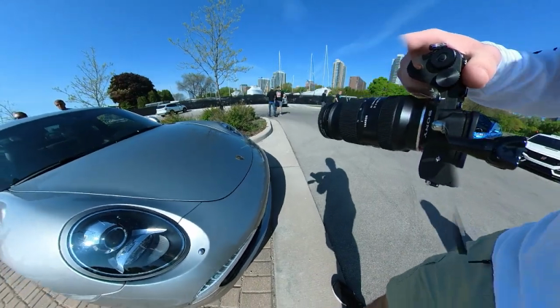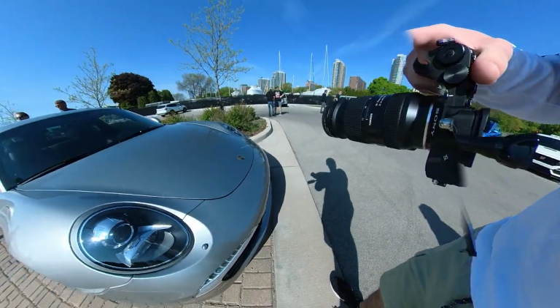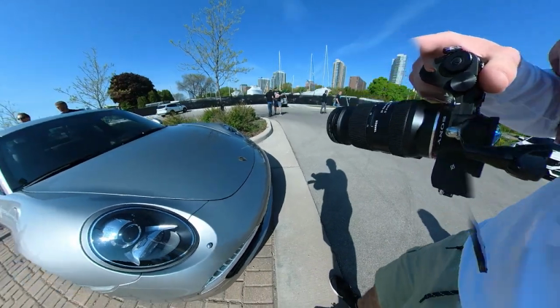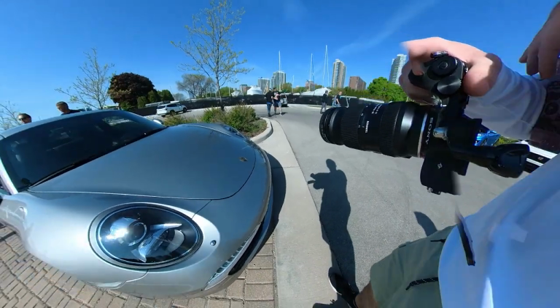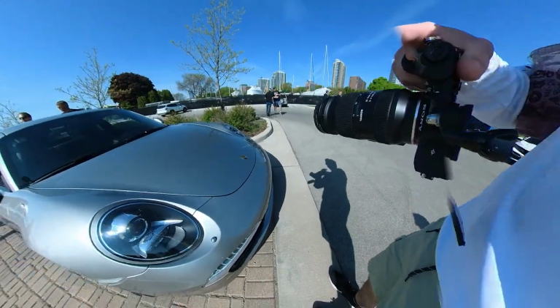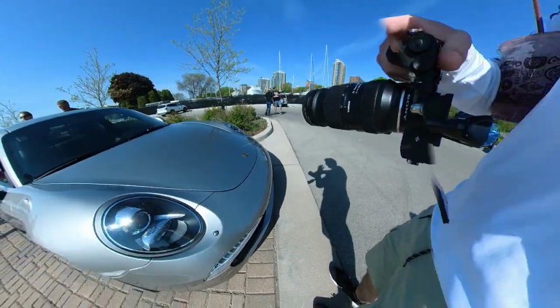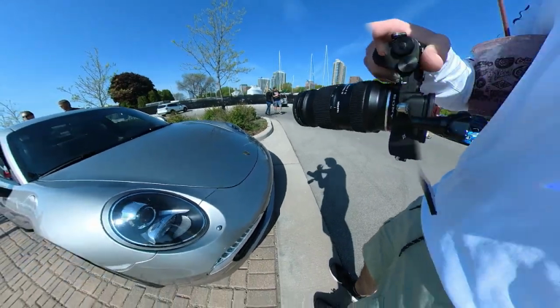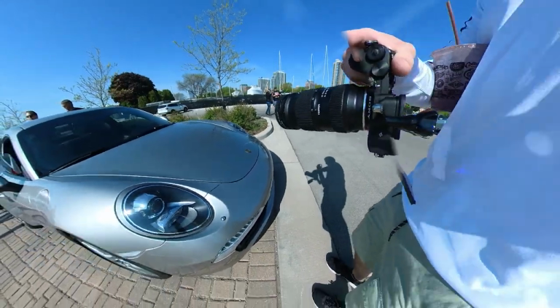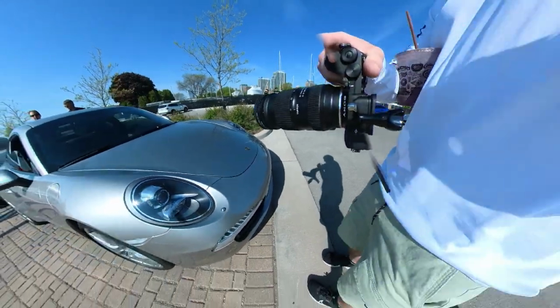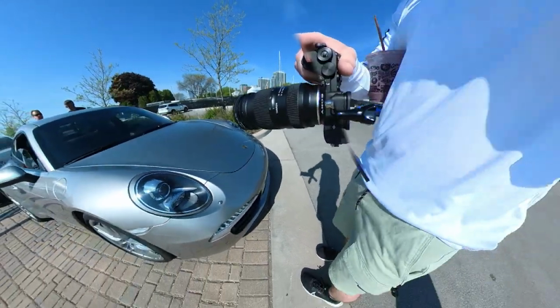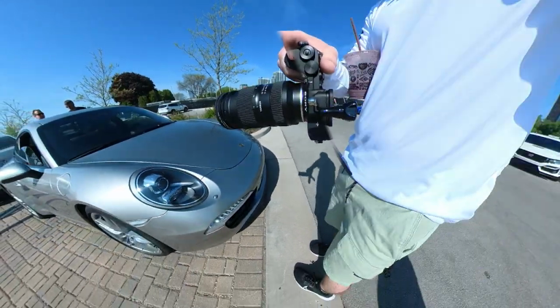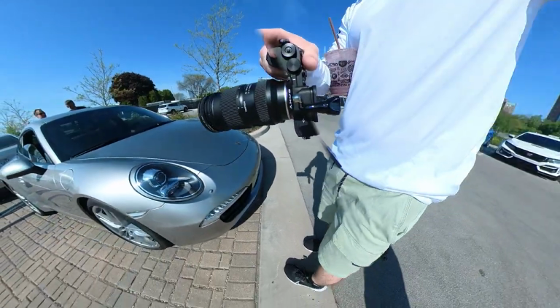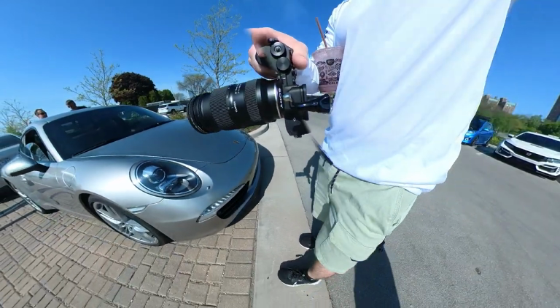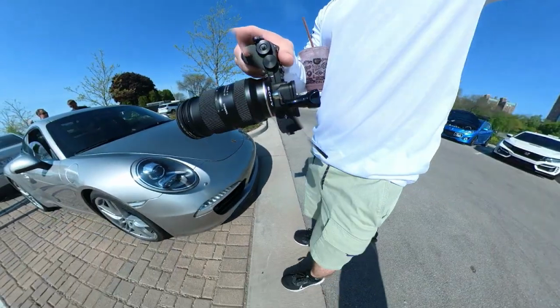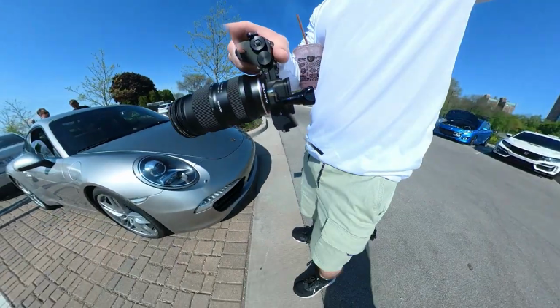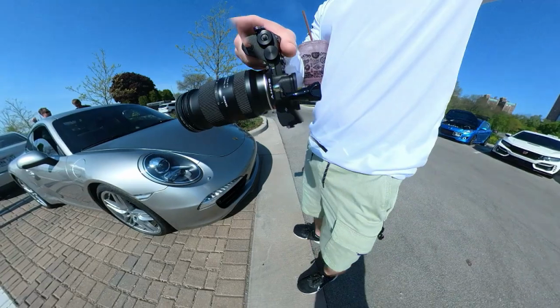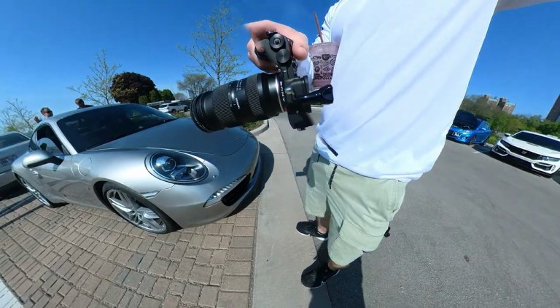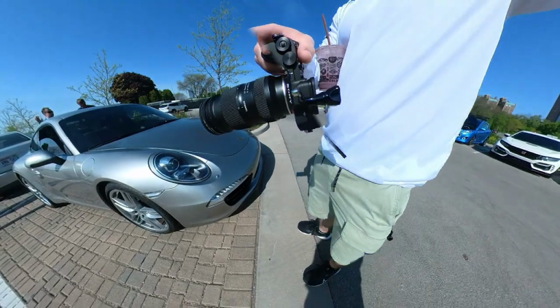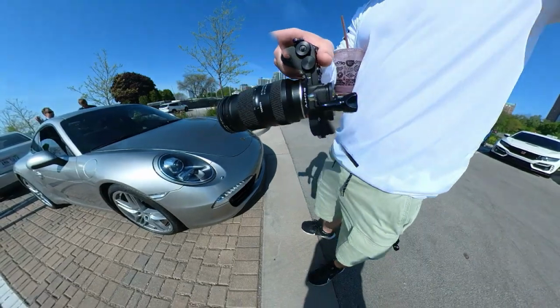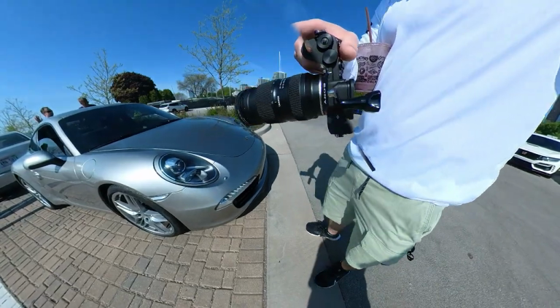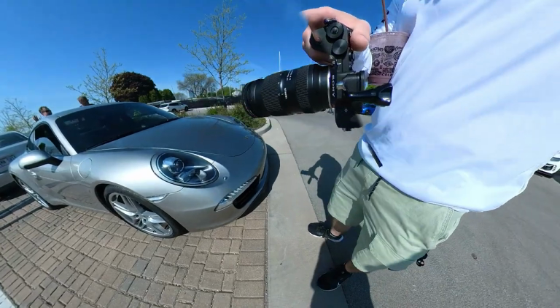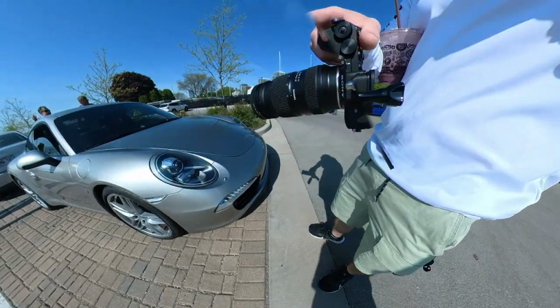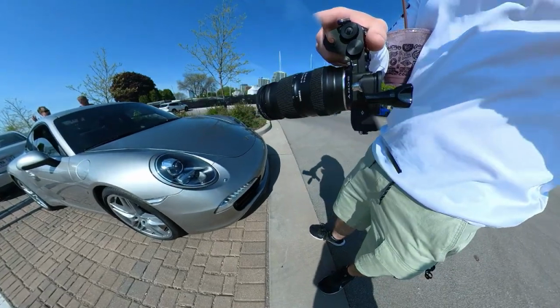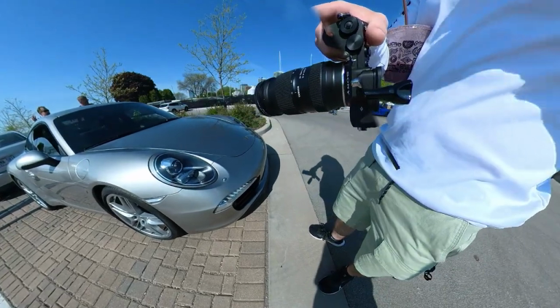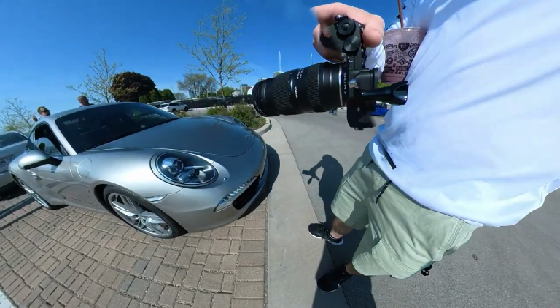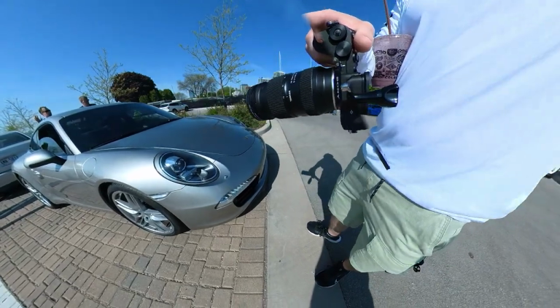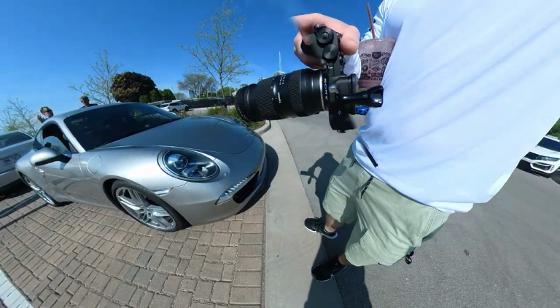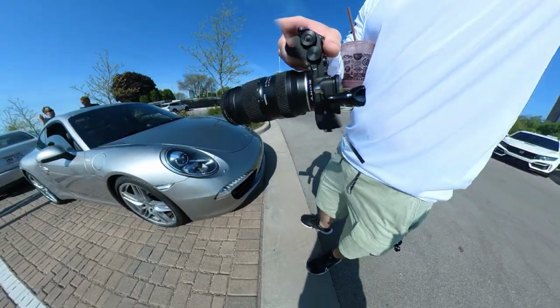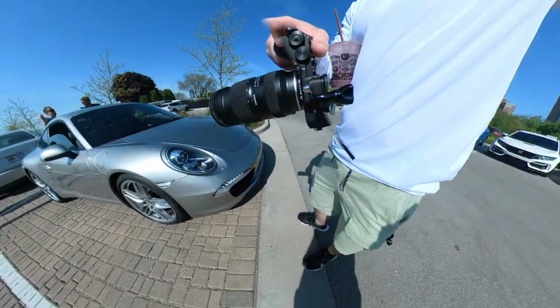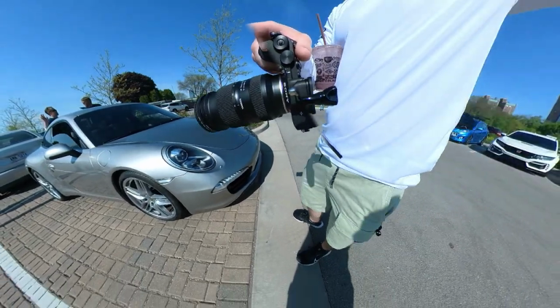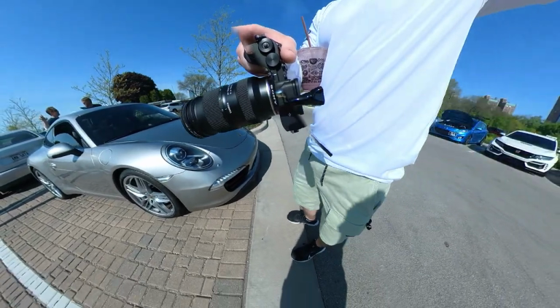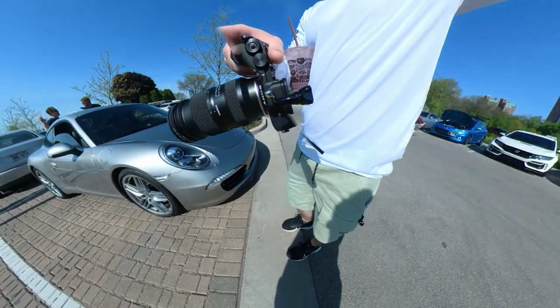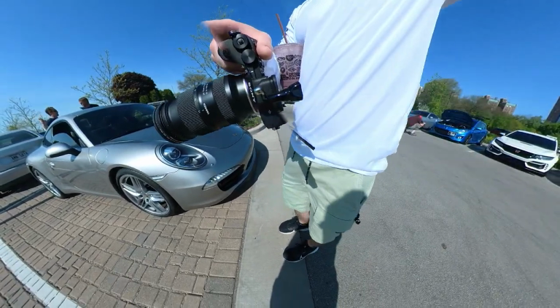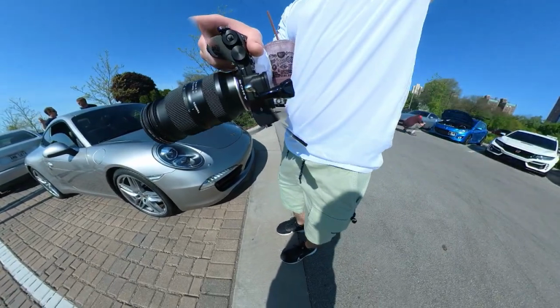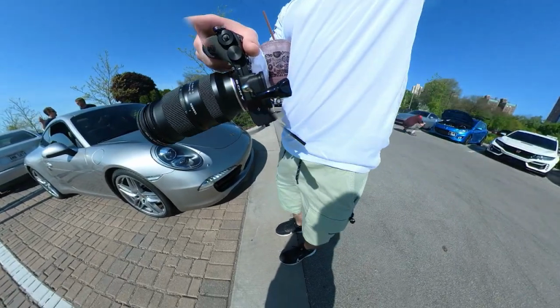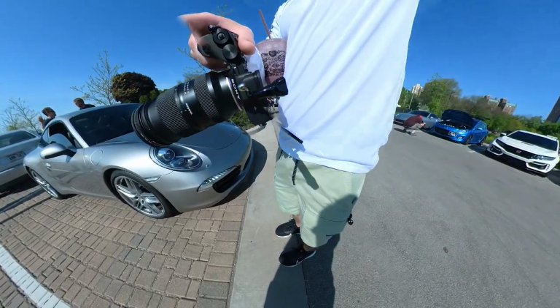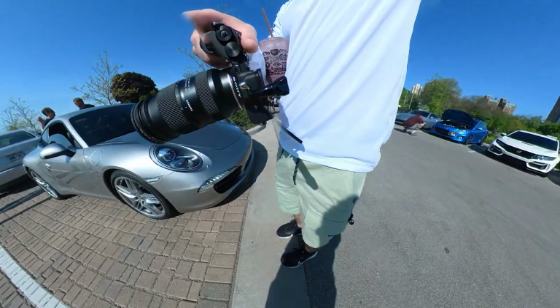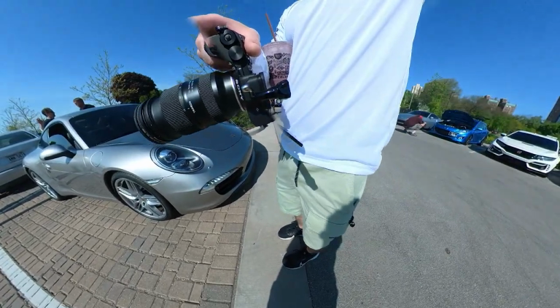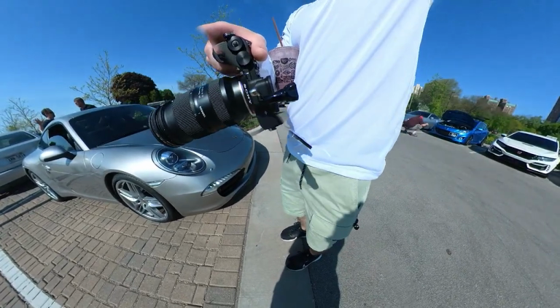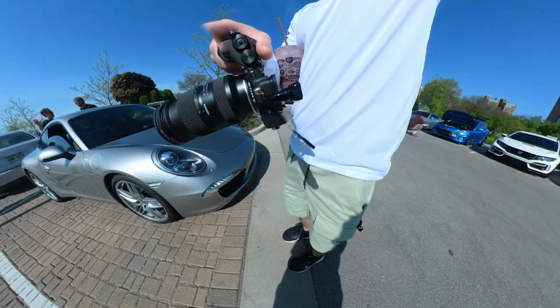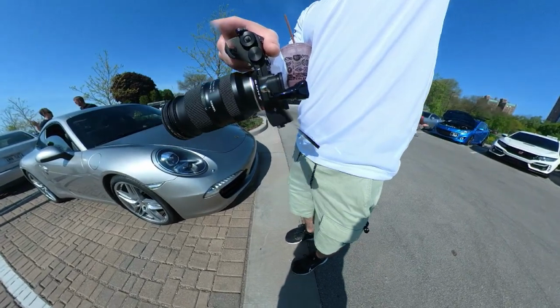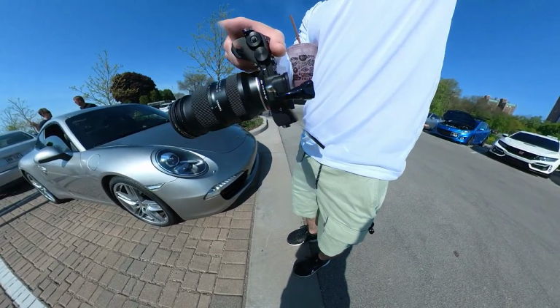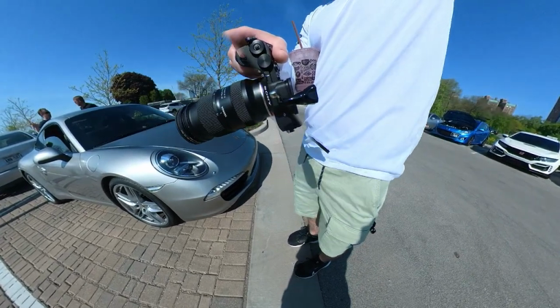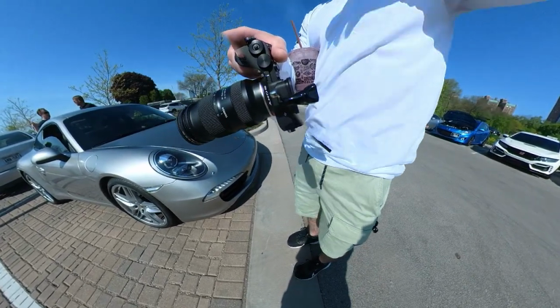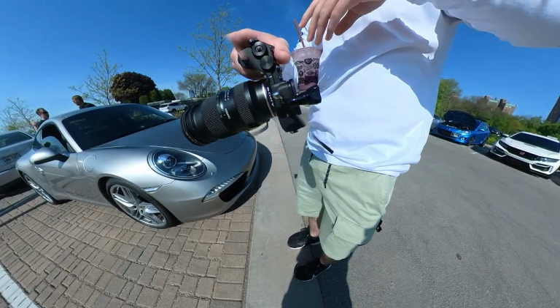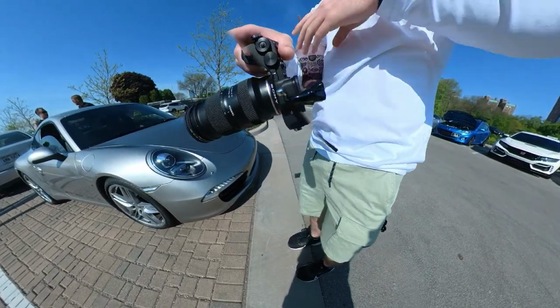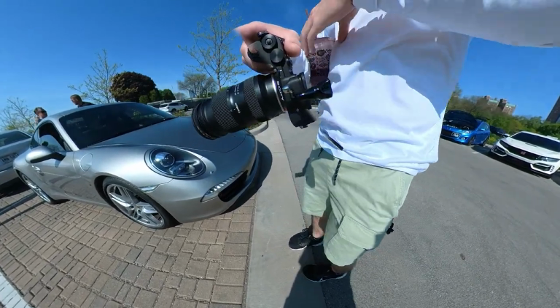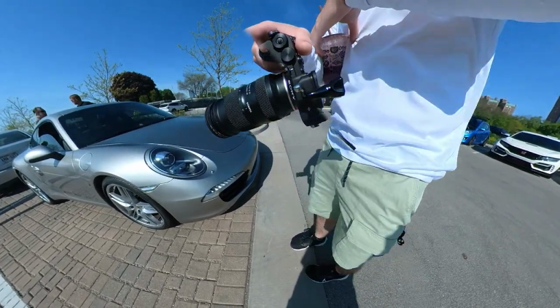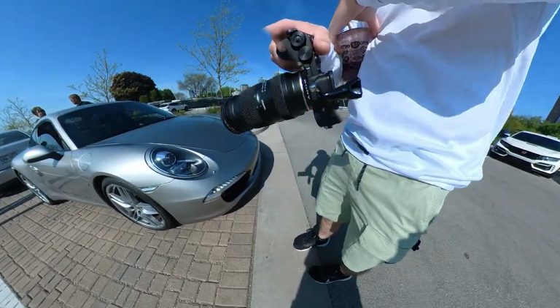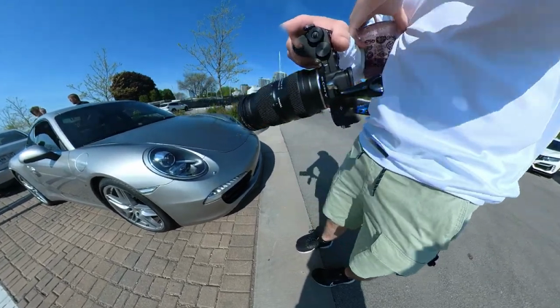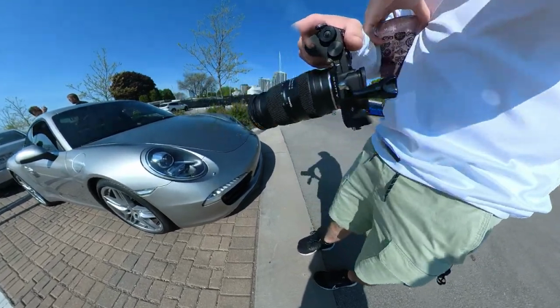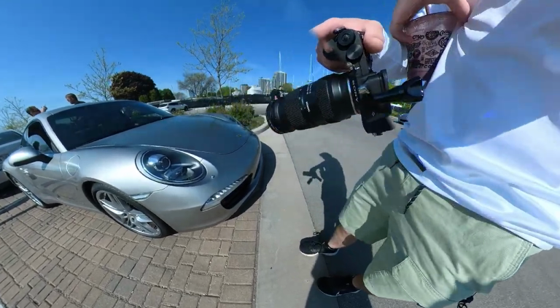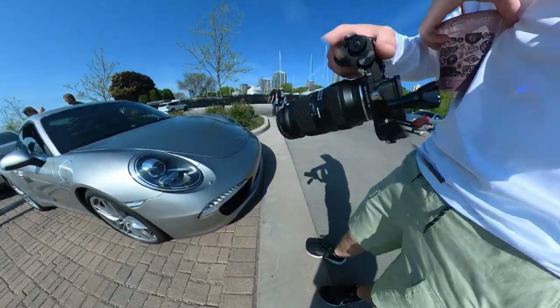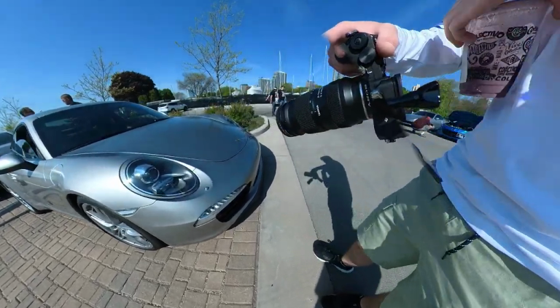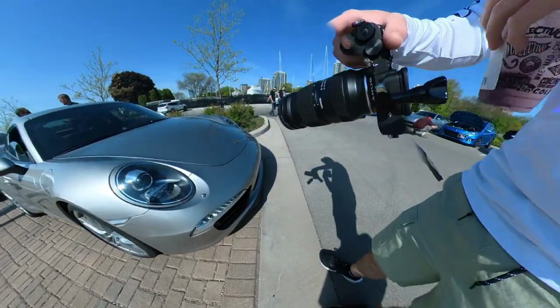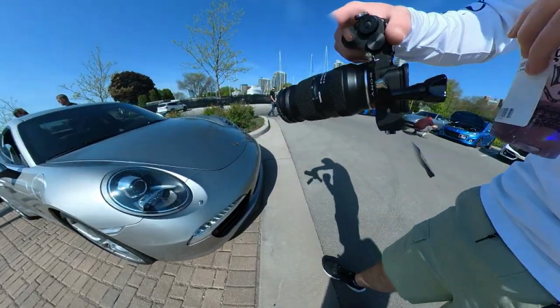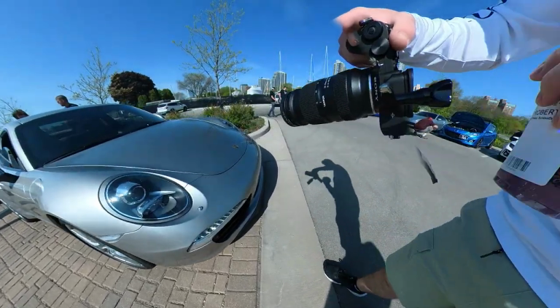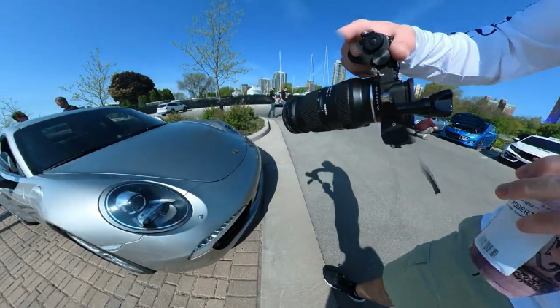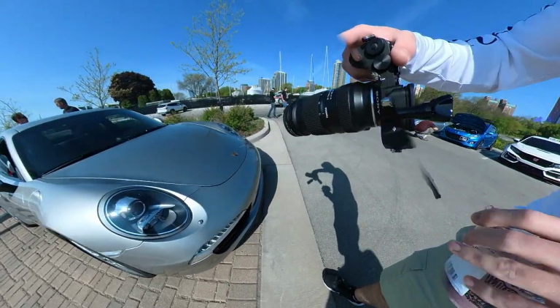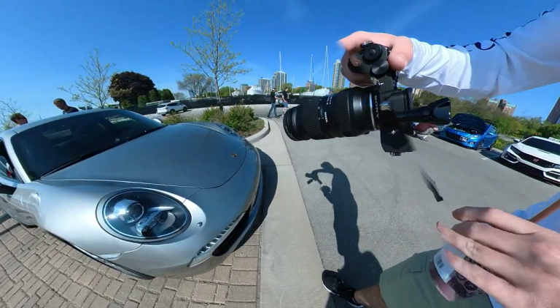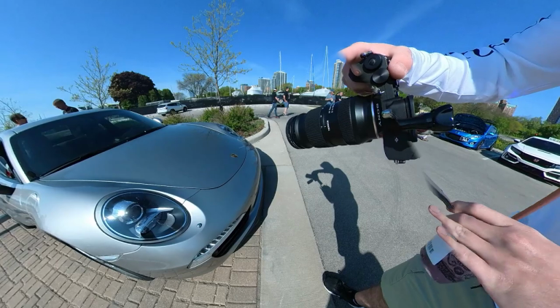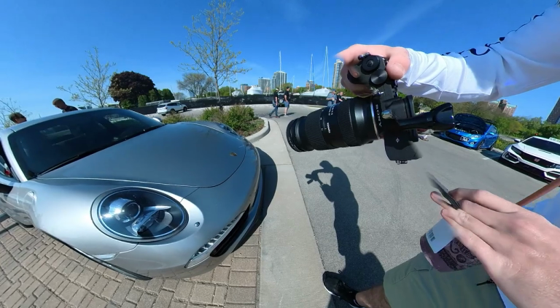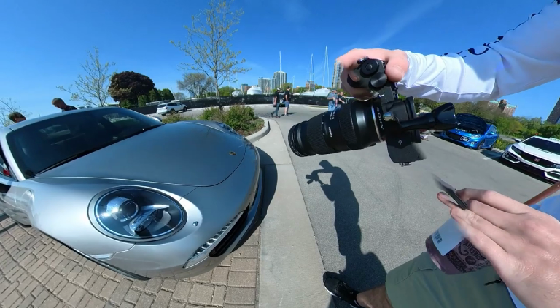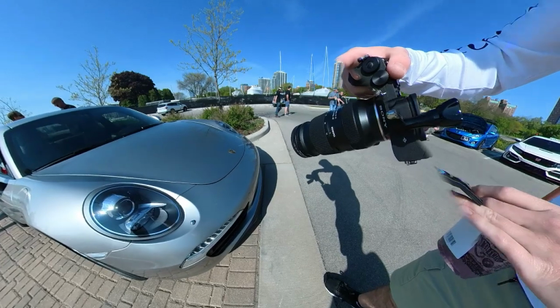If I turn my screen vertical, it completely gets polarized. But with my sunglasses, I can't see it at all — it's just black.